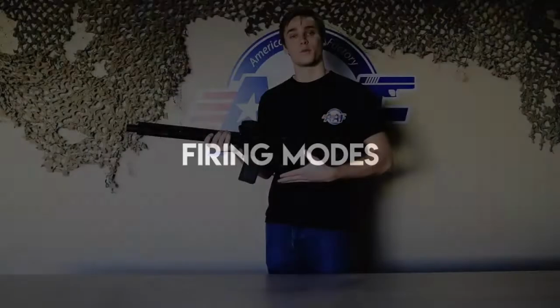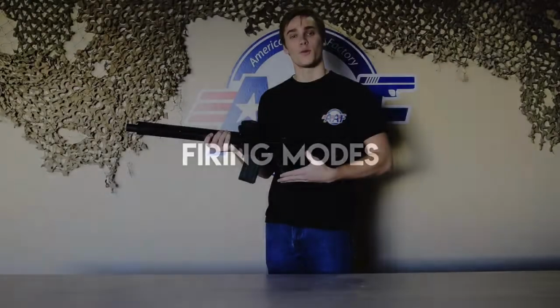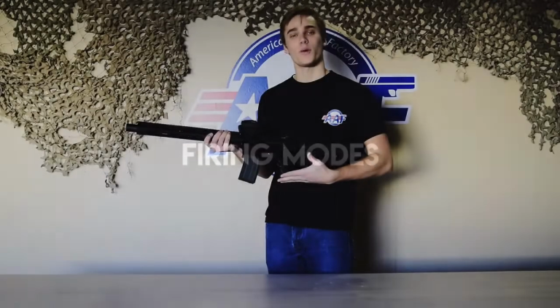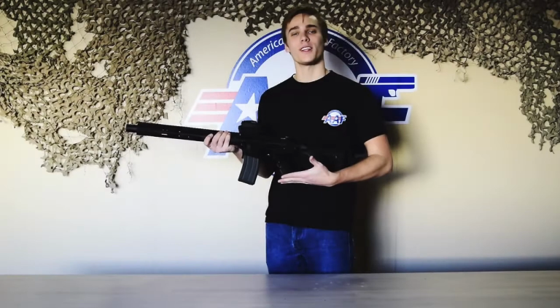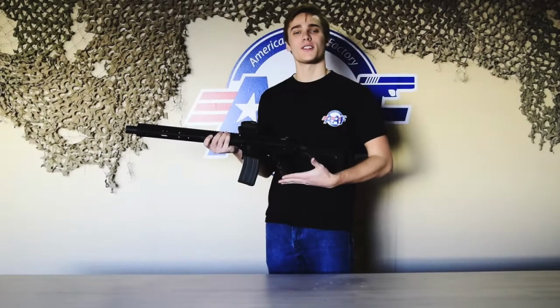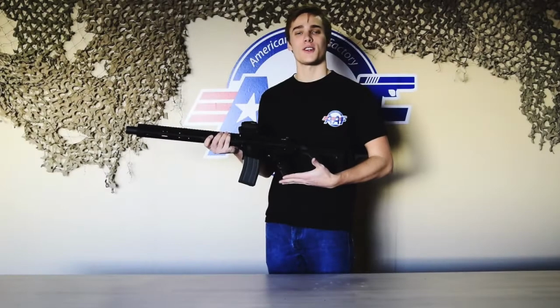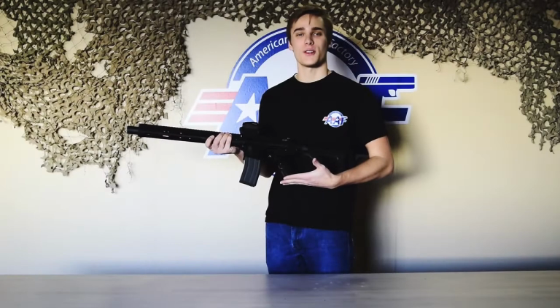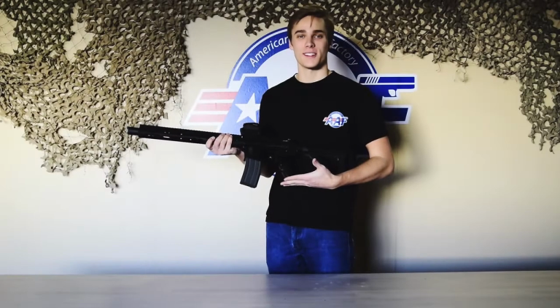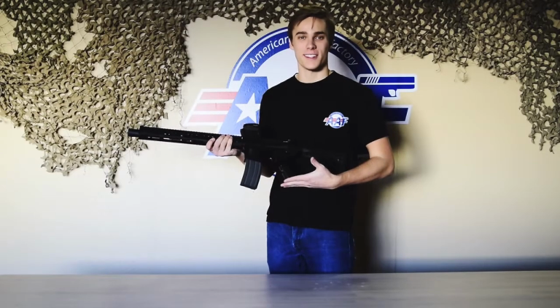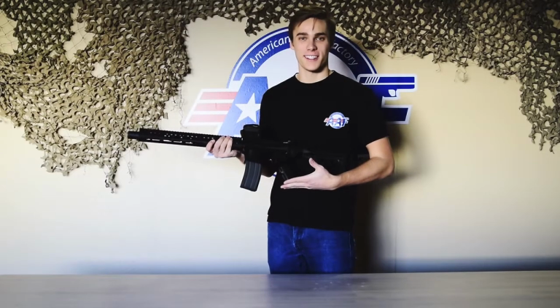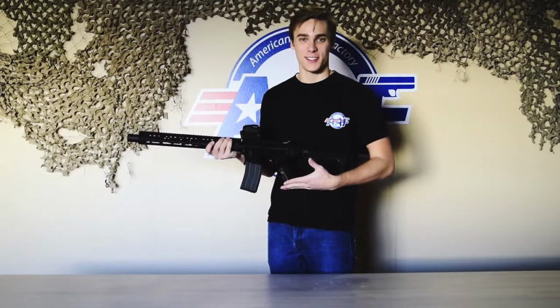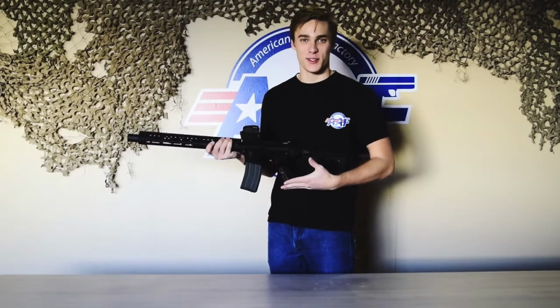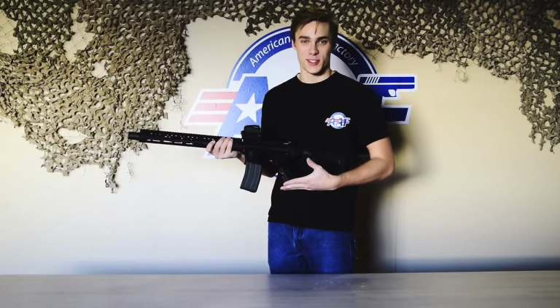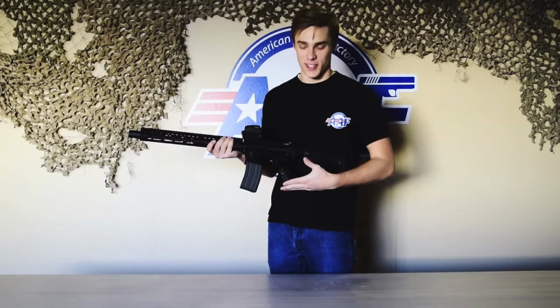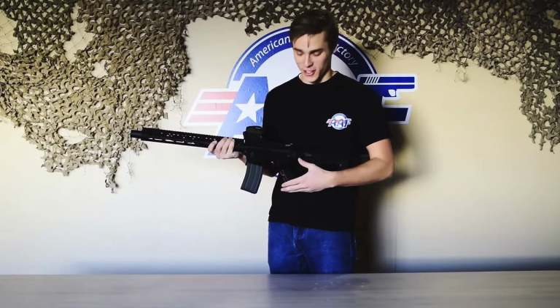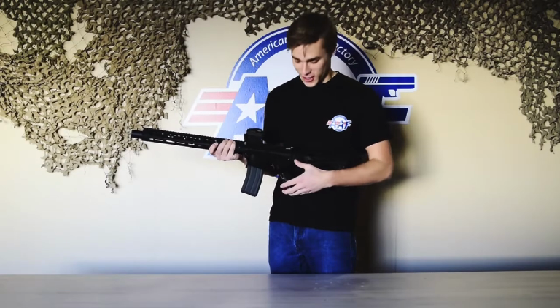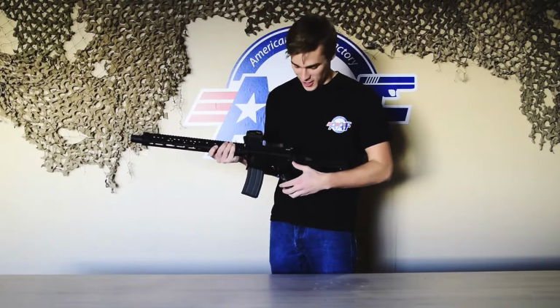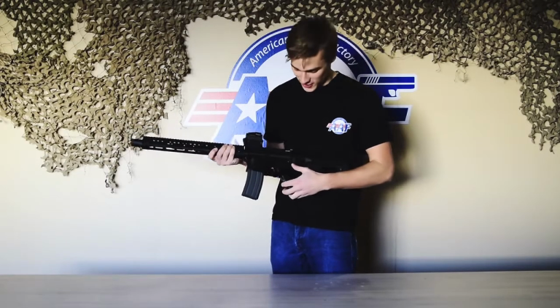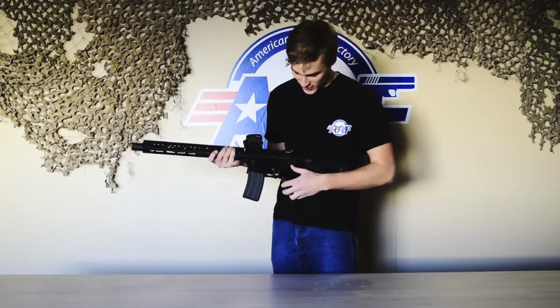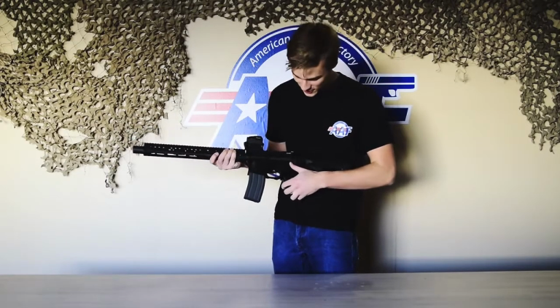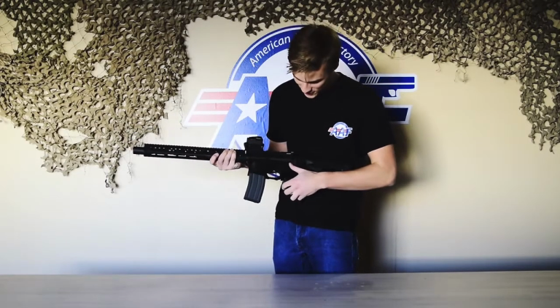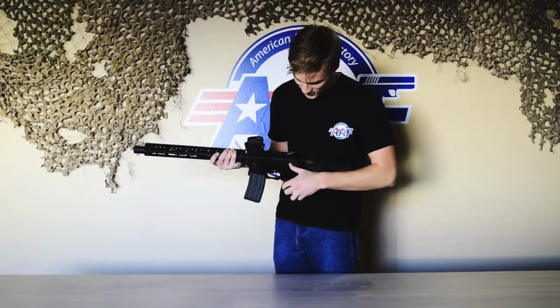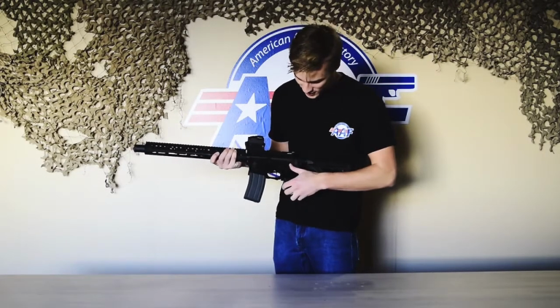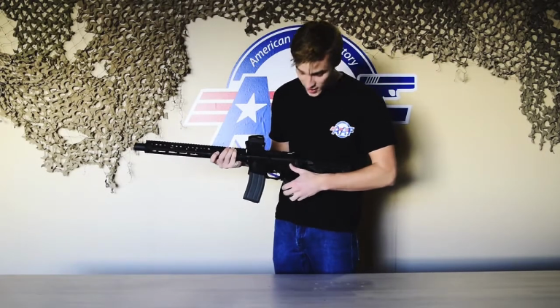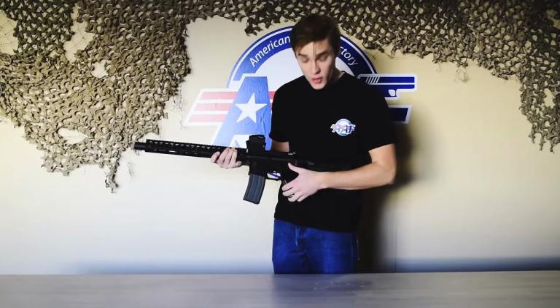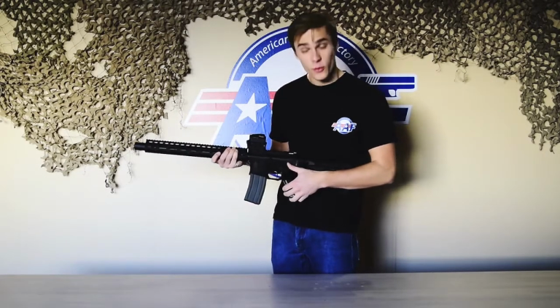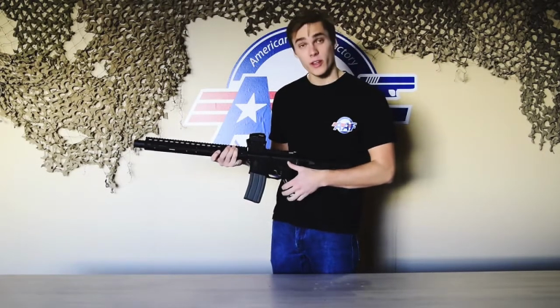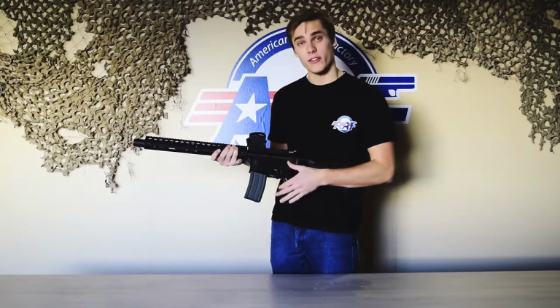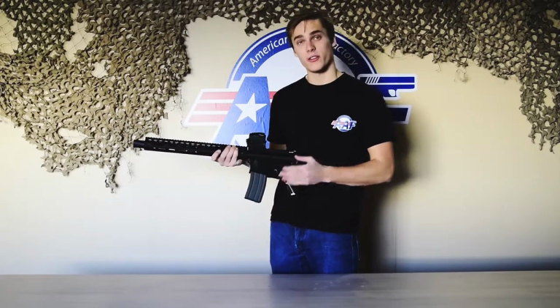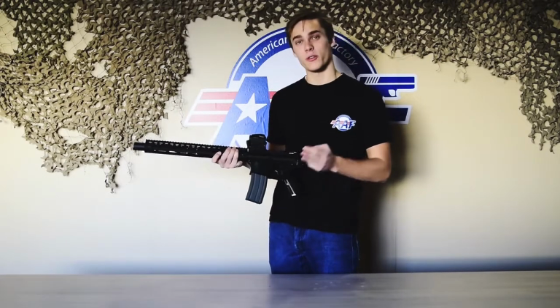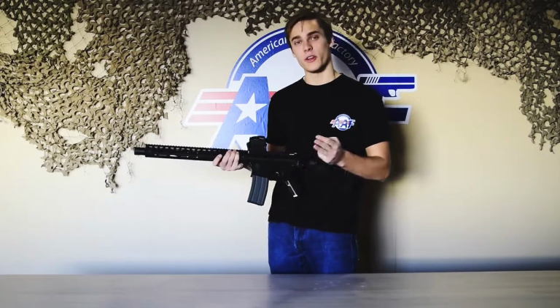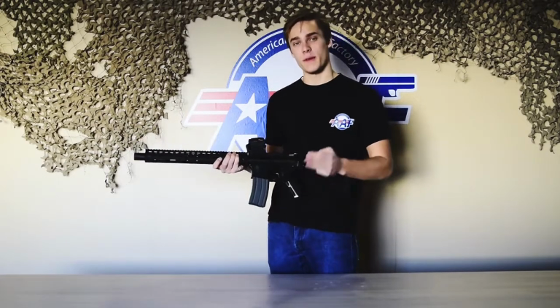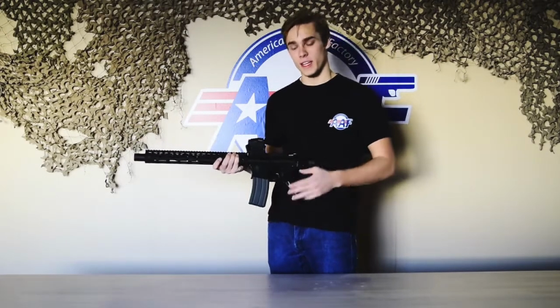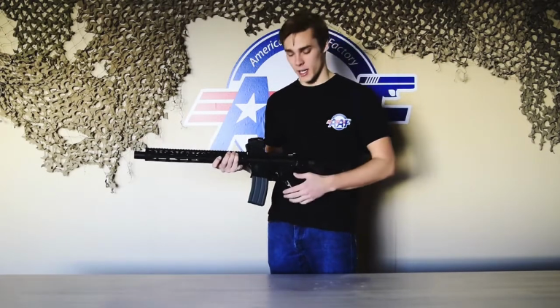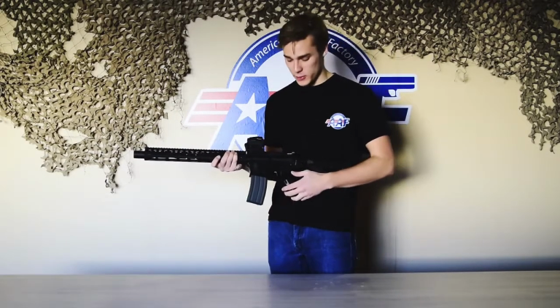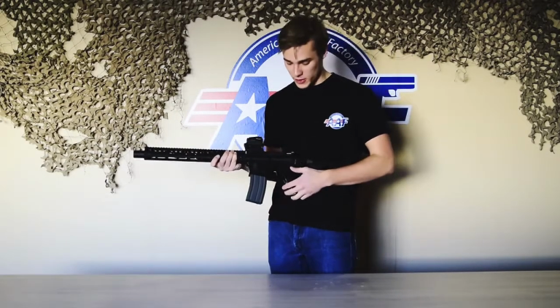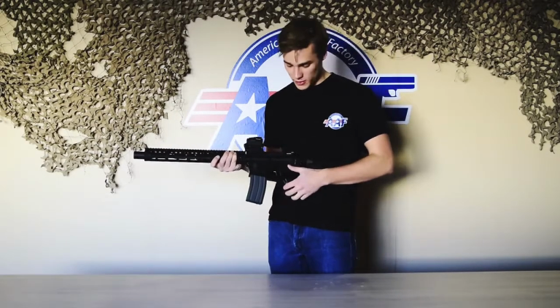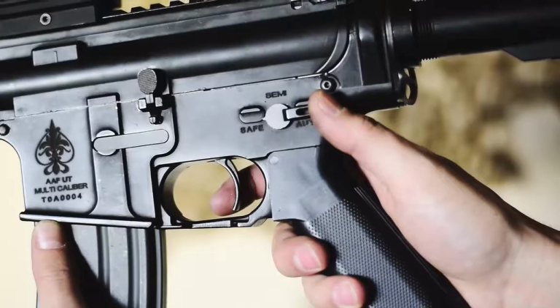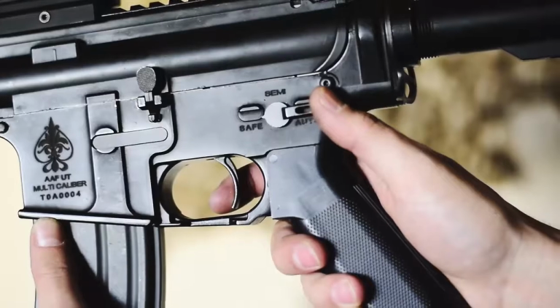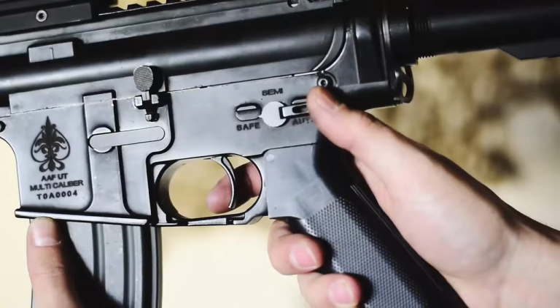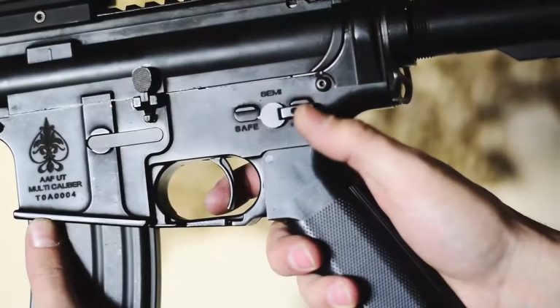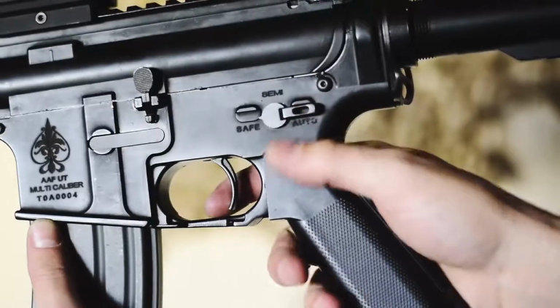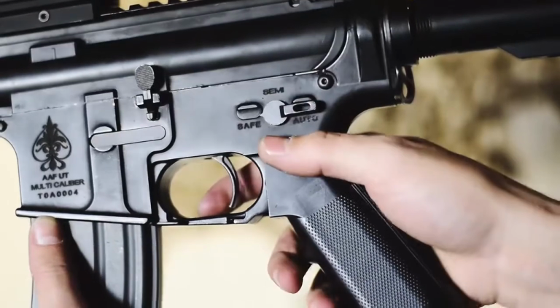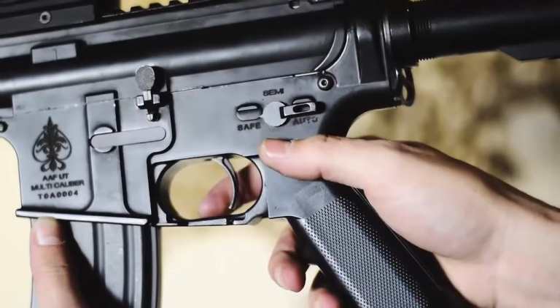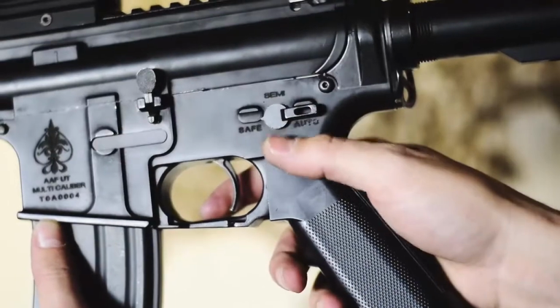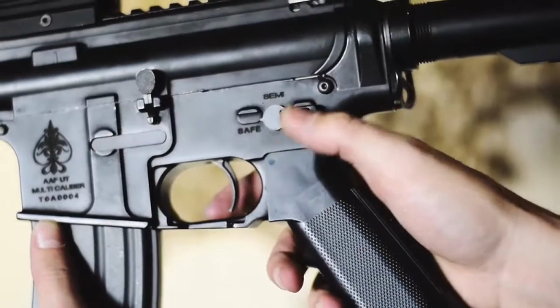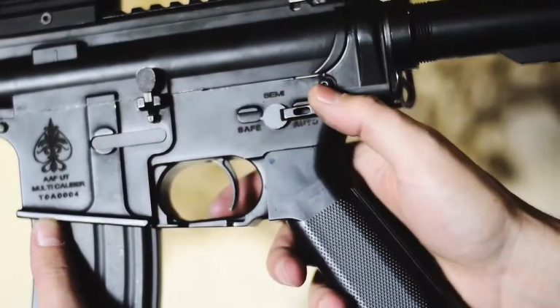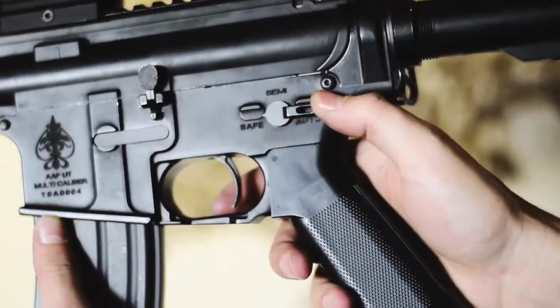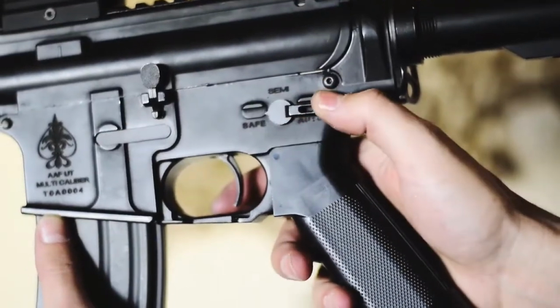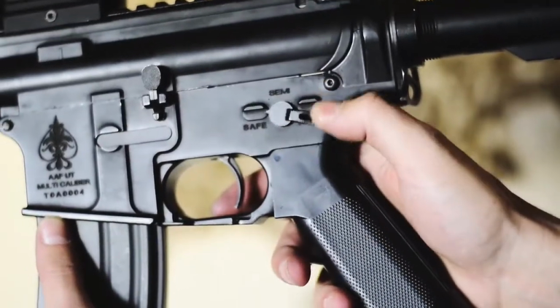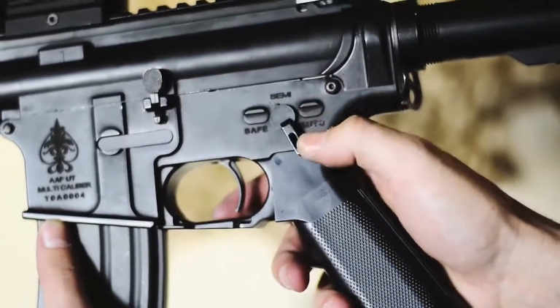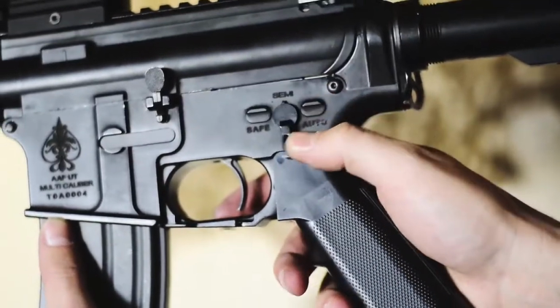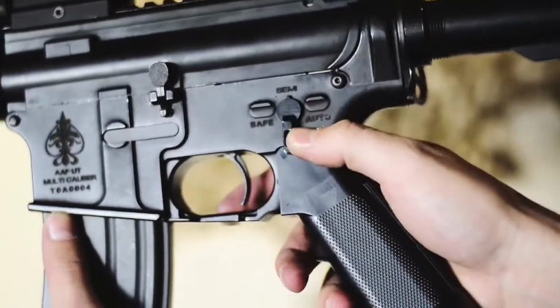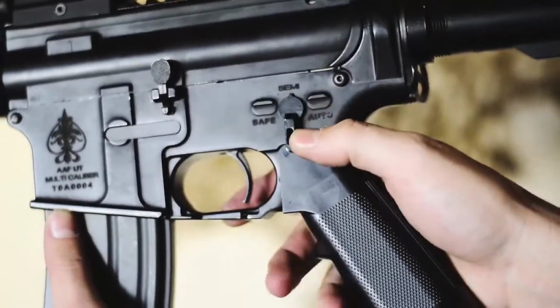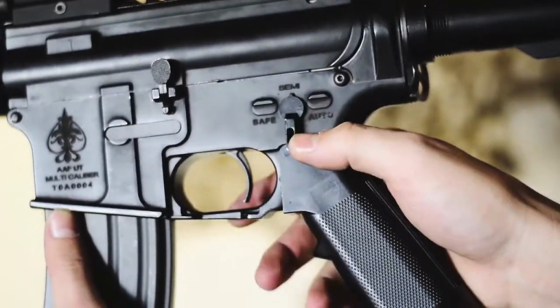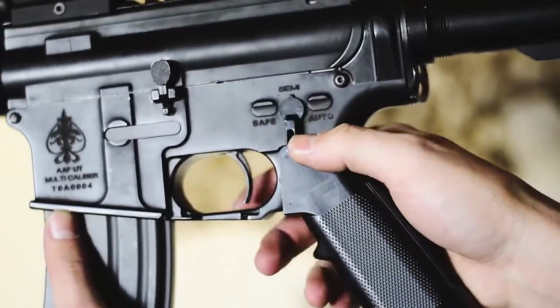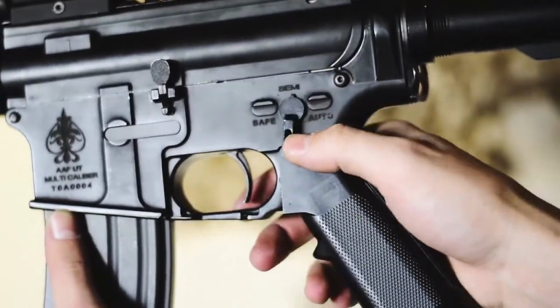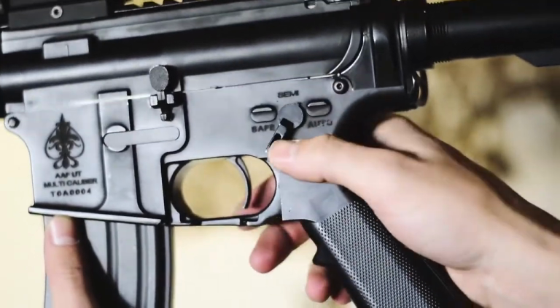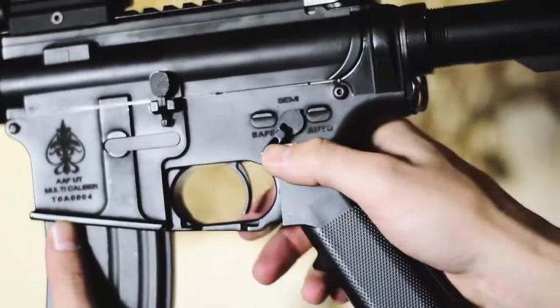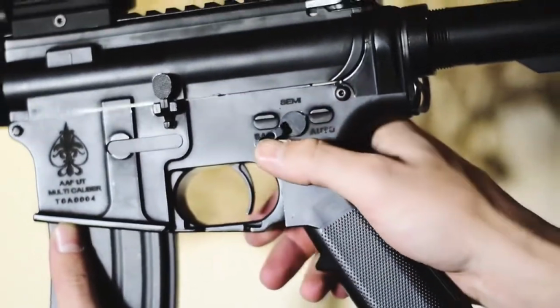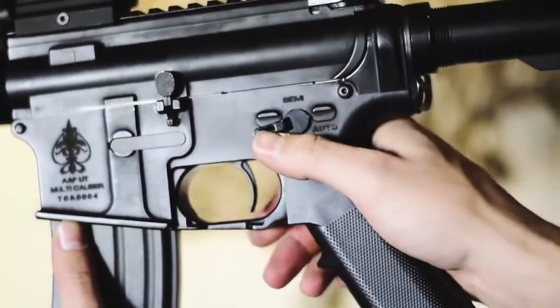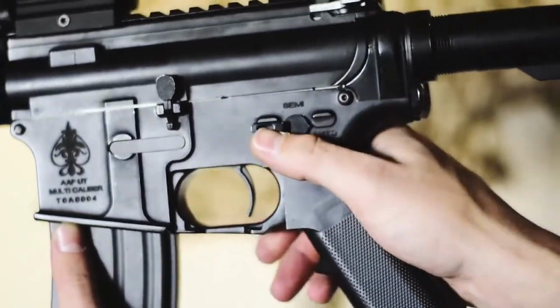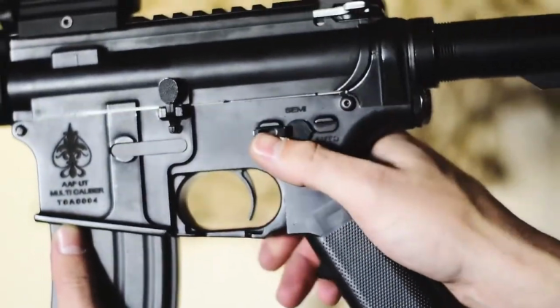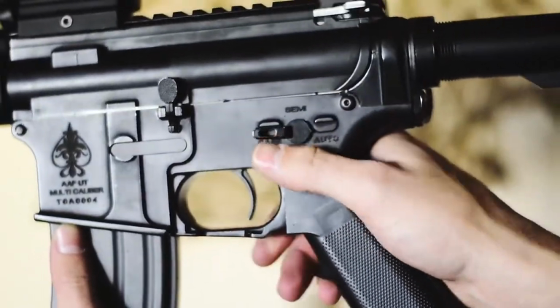We're going to show you the selector switch on our guns. We have three main options: safe, semi-automatic, and automatic.